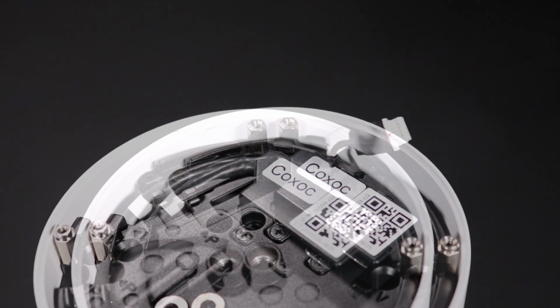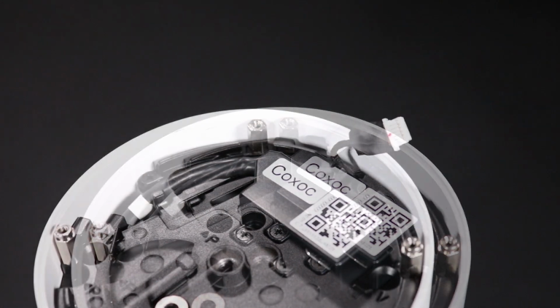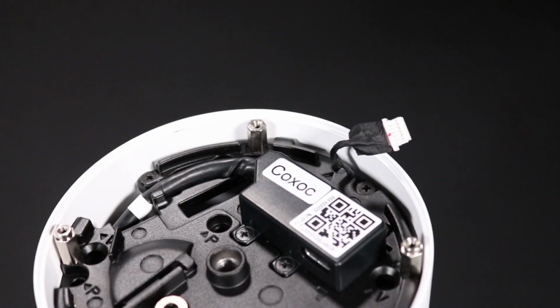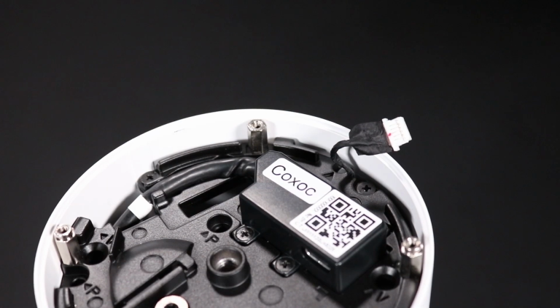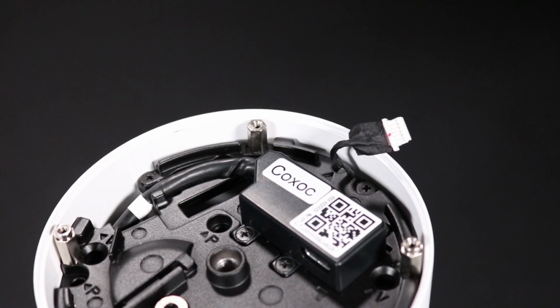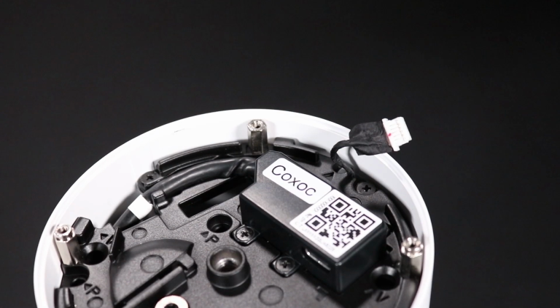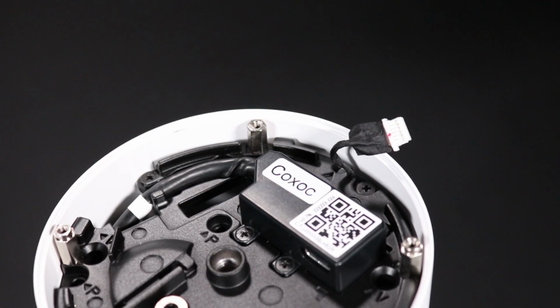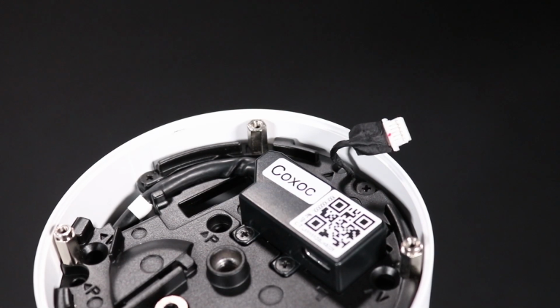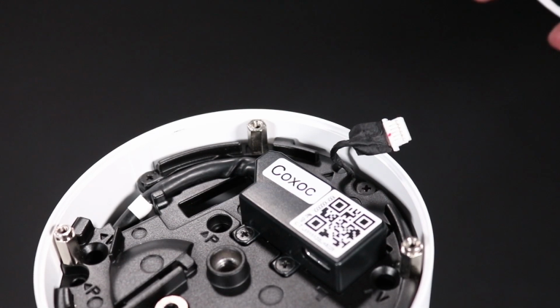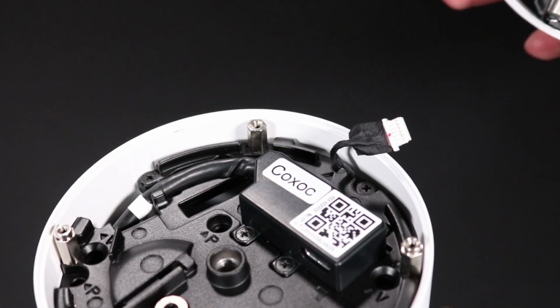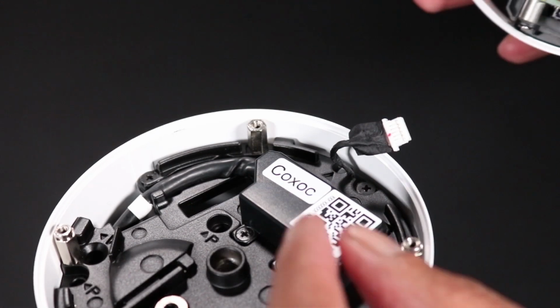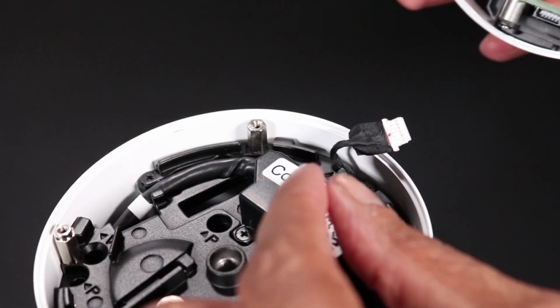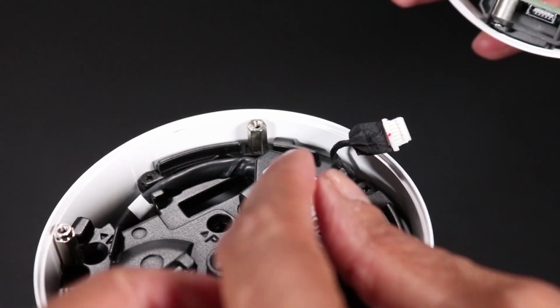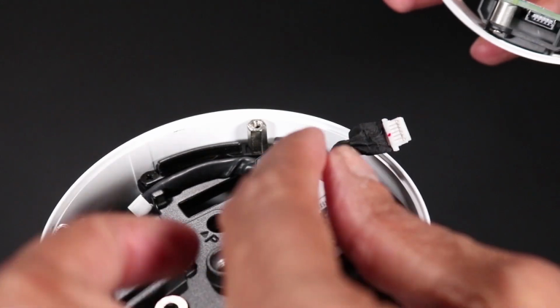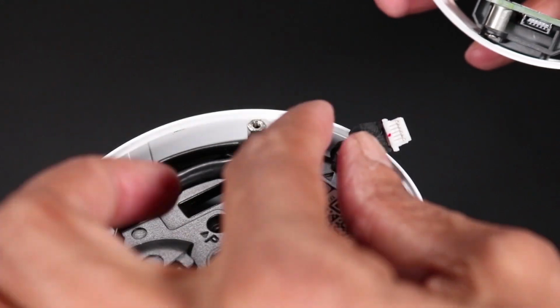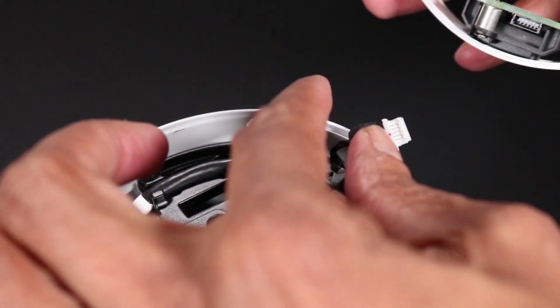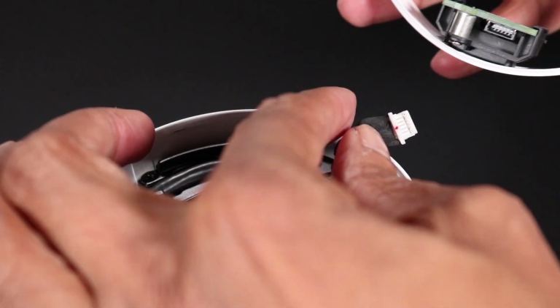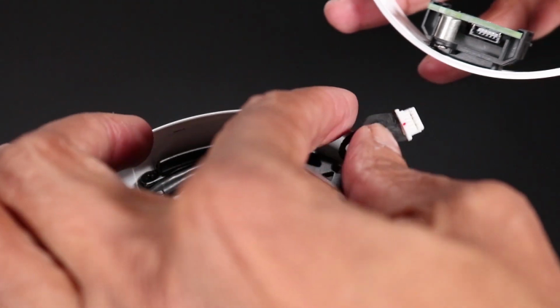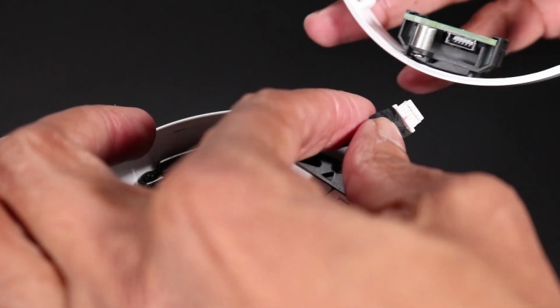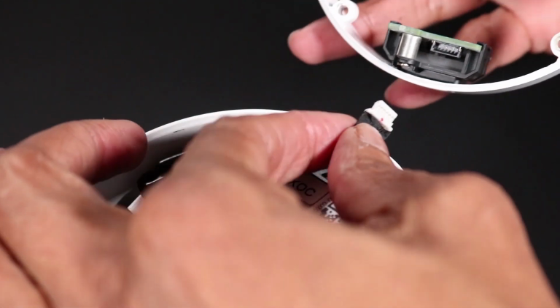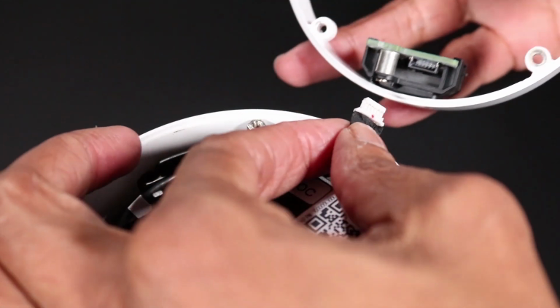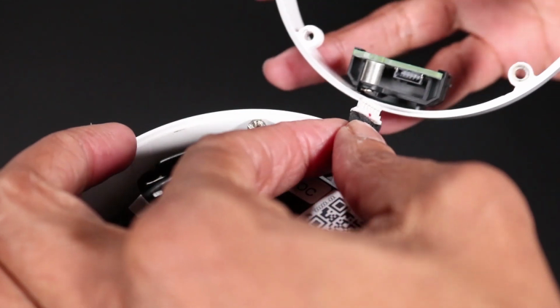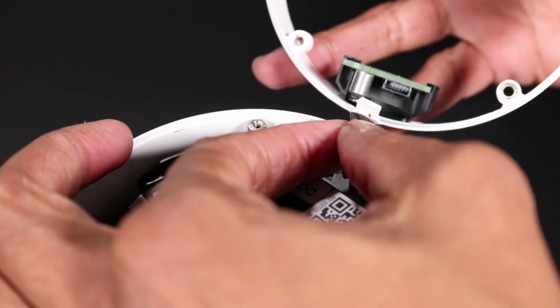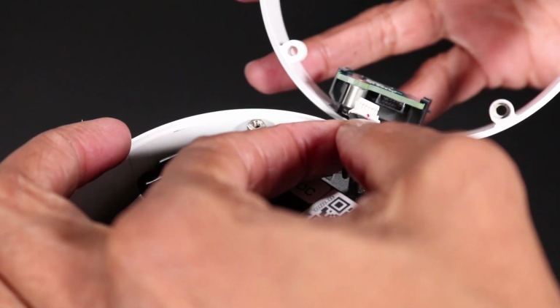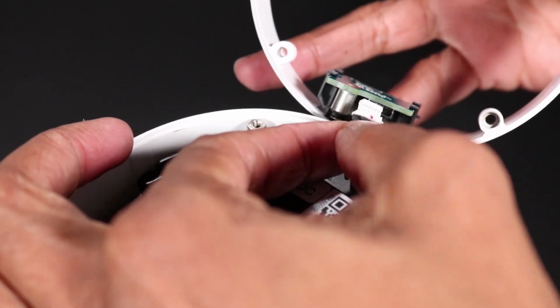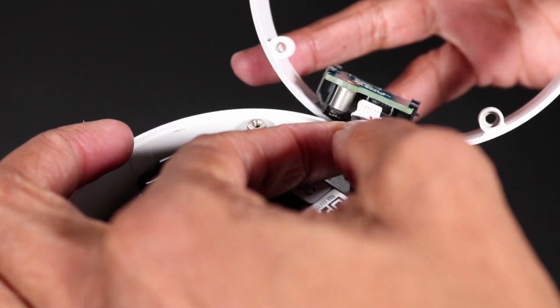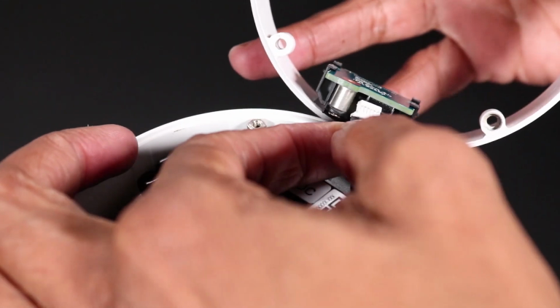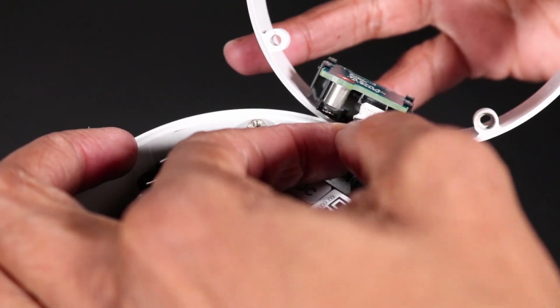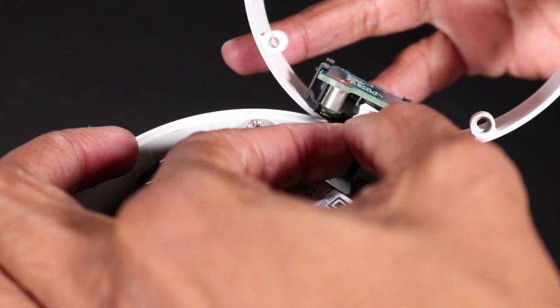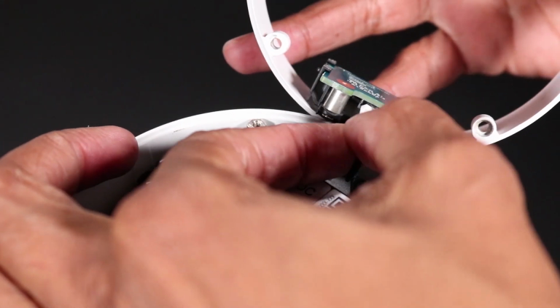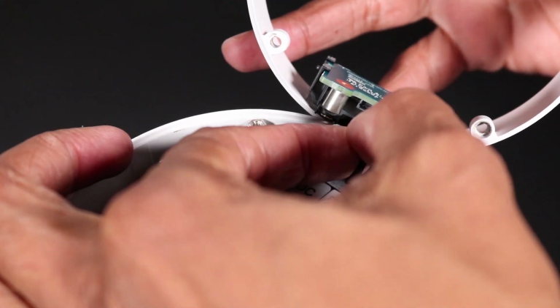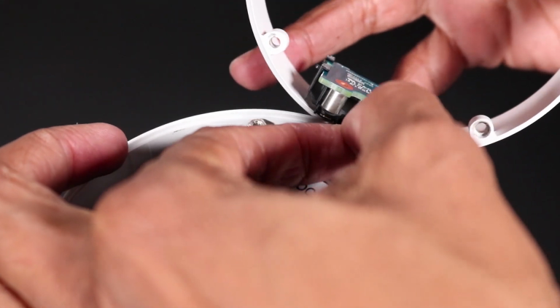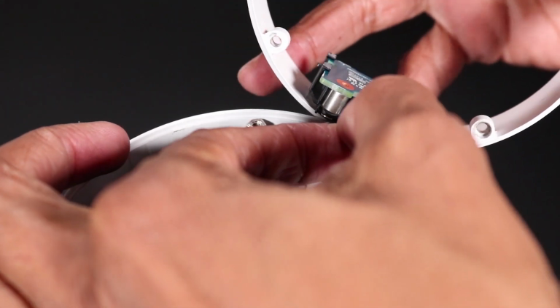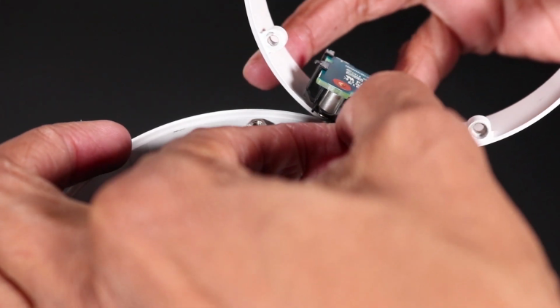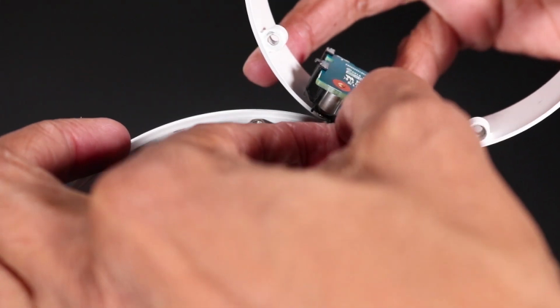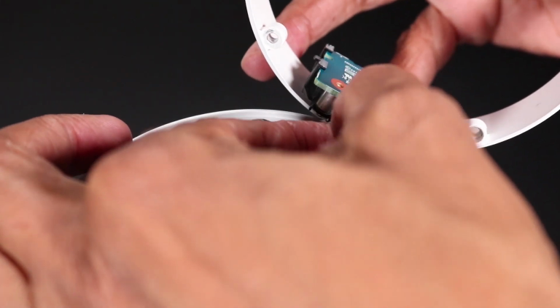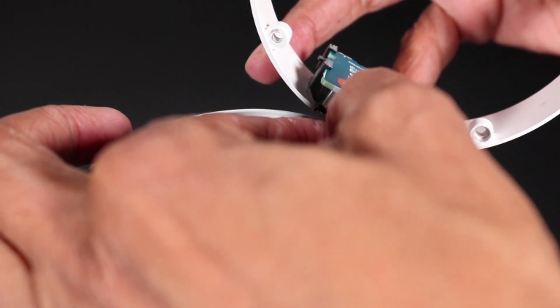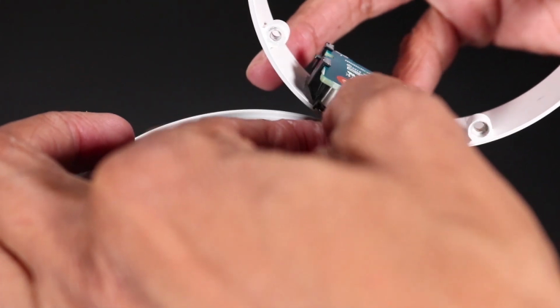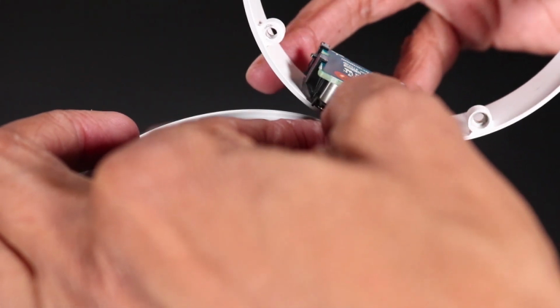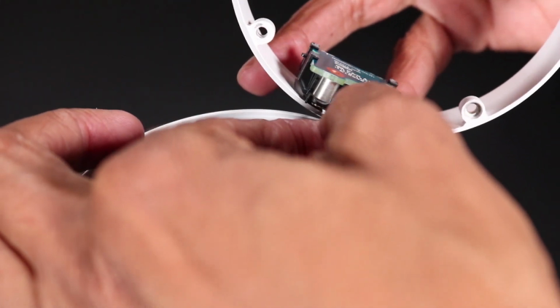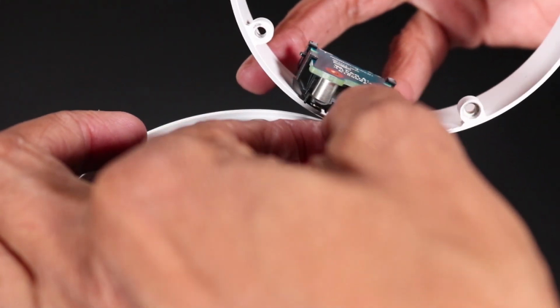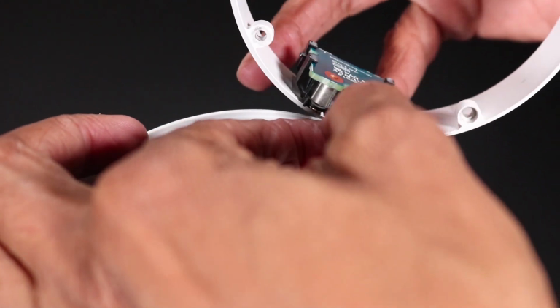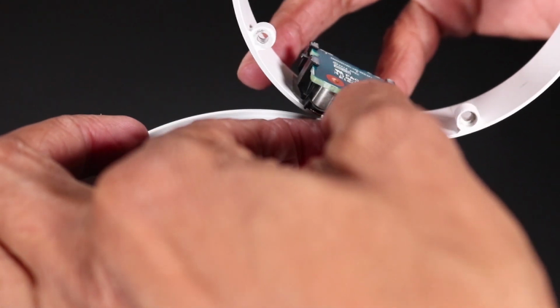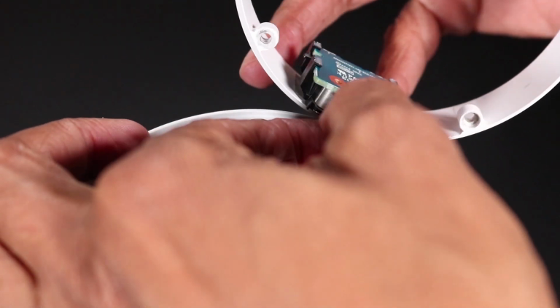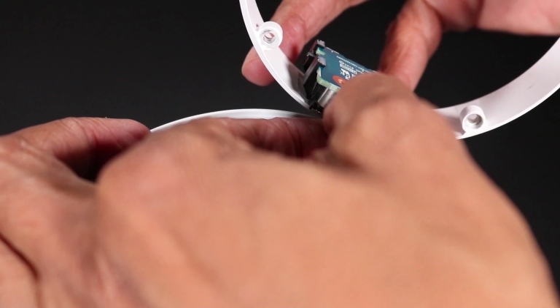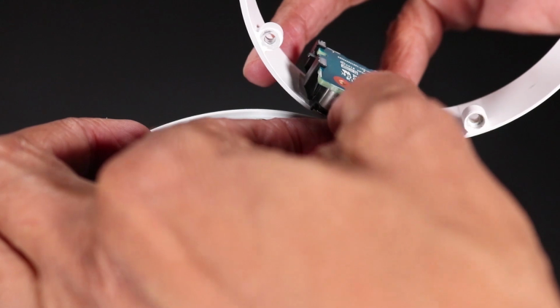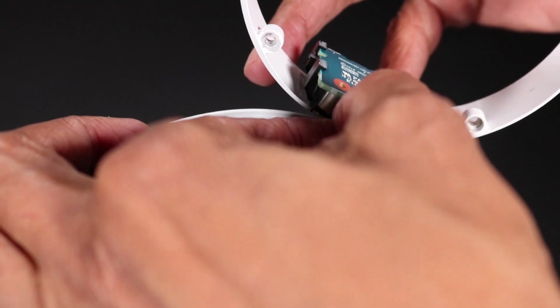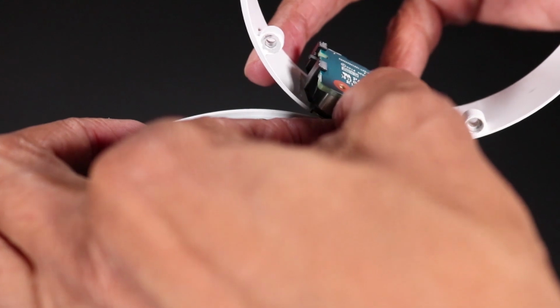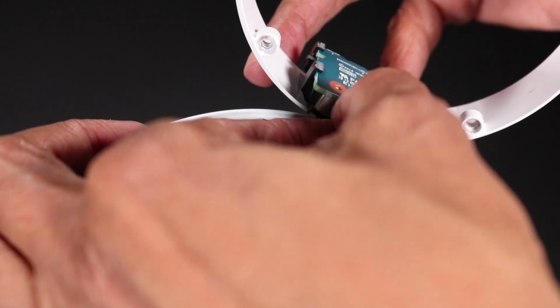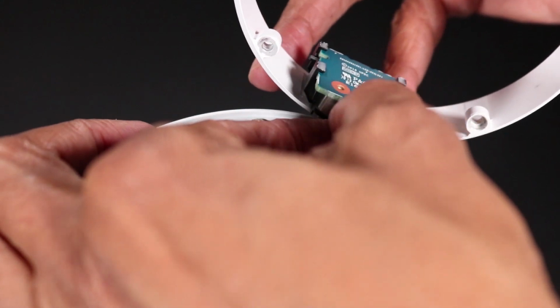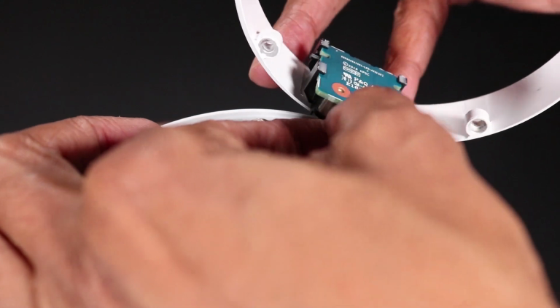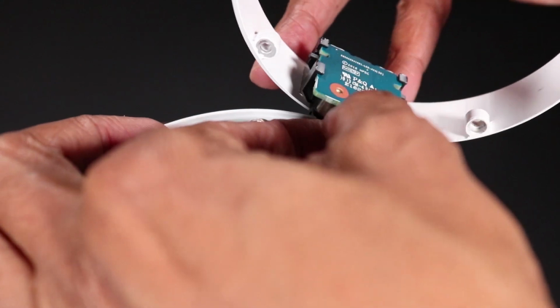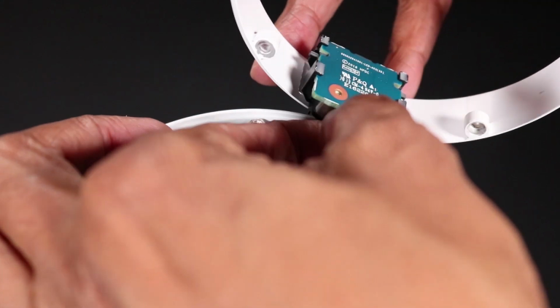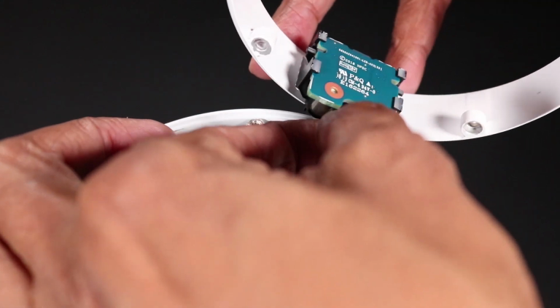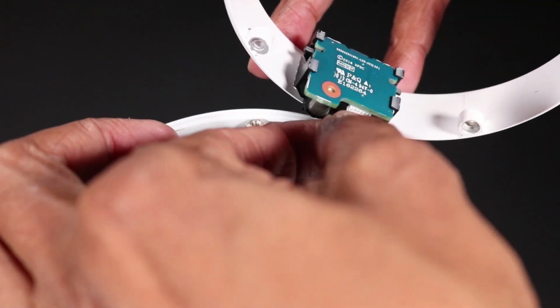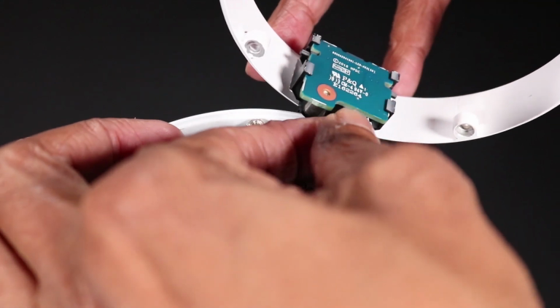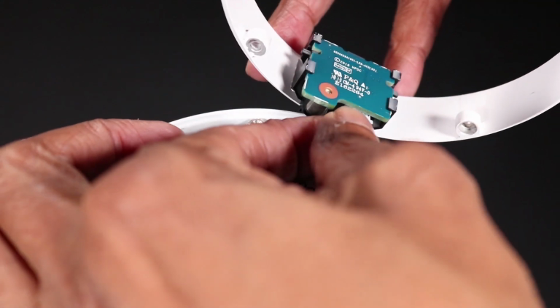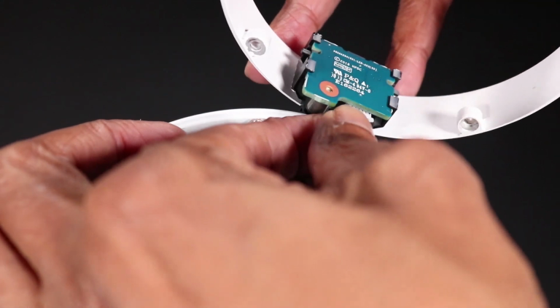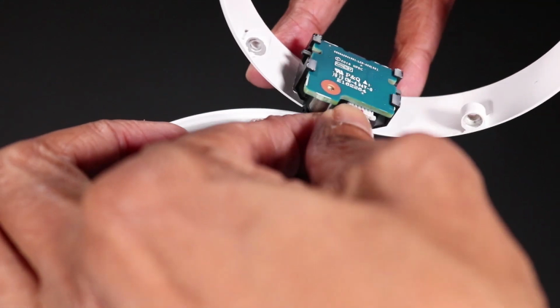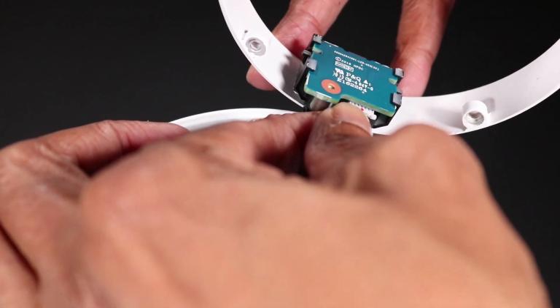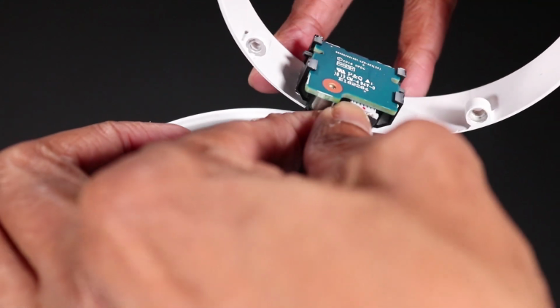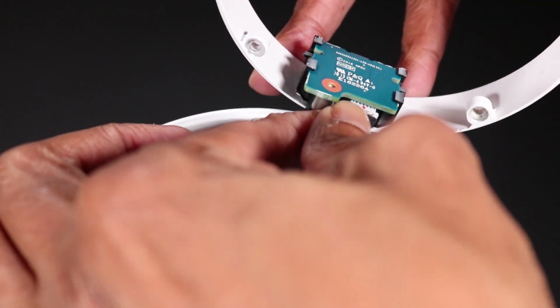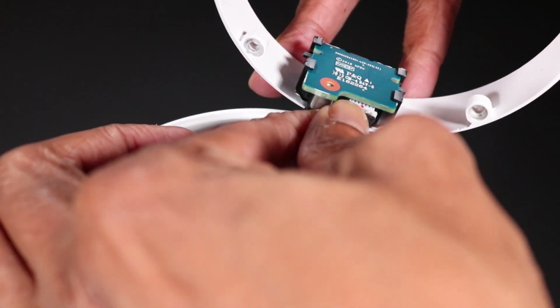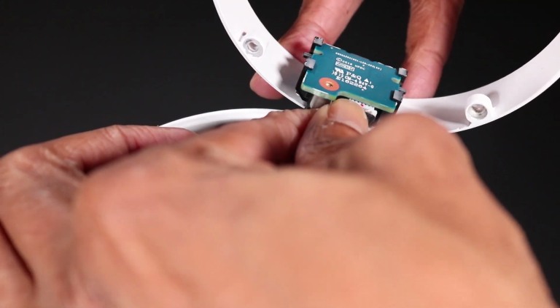Replacement: Connect the LED board ribbon cable connector to its socket on the release latch module's LED board.